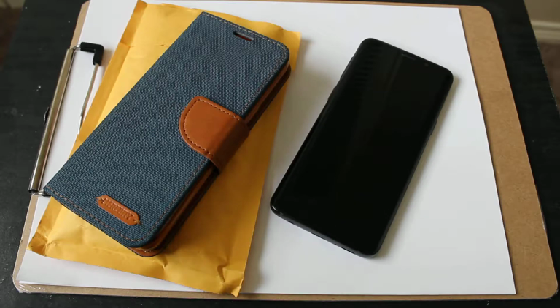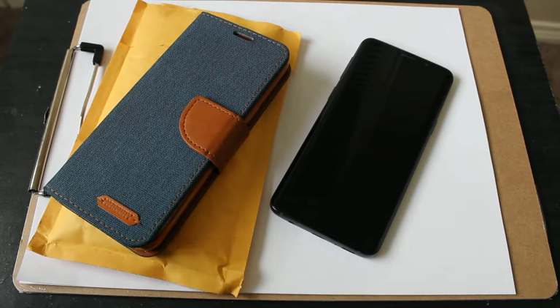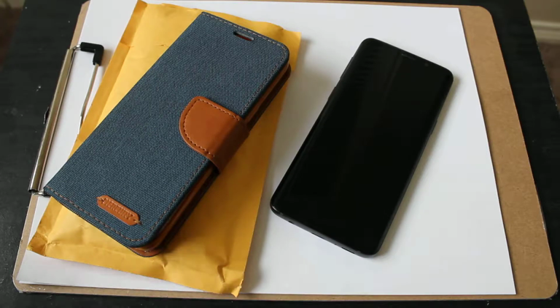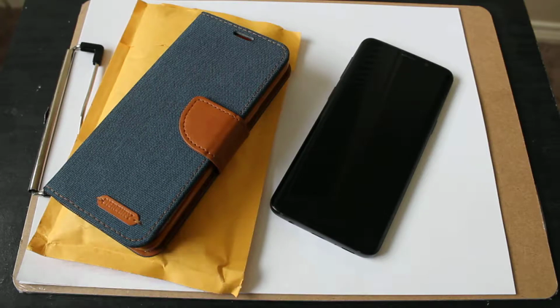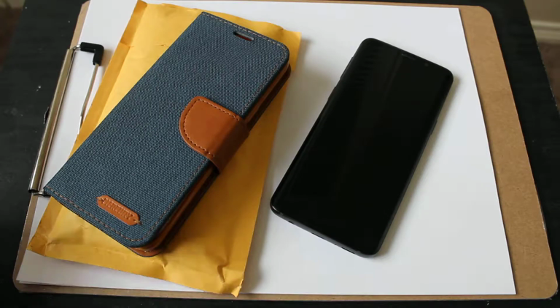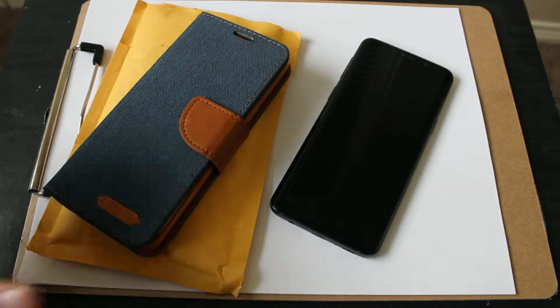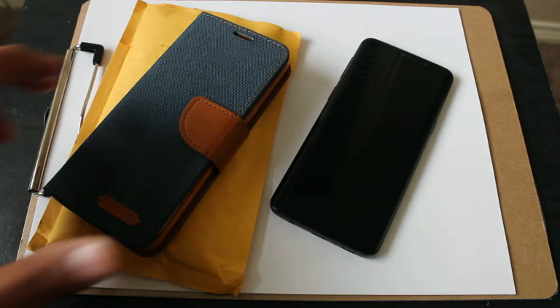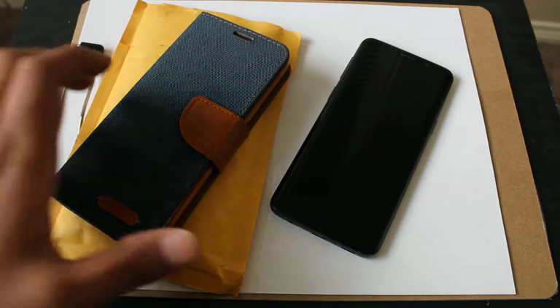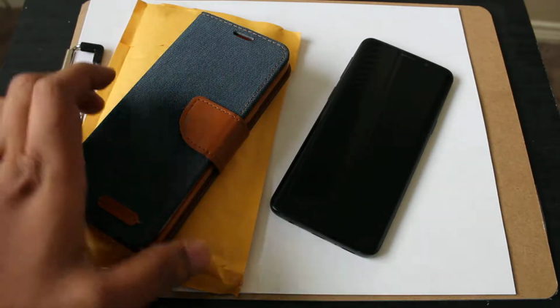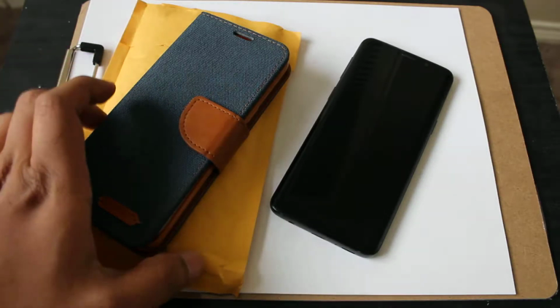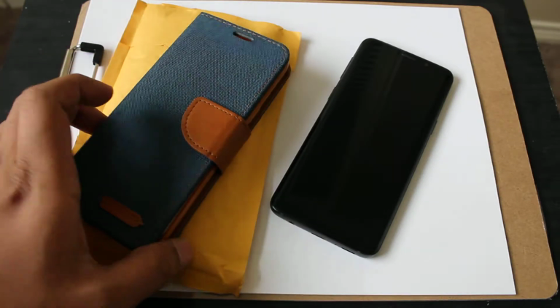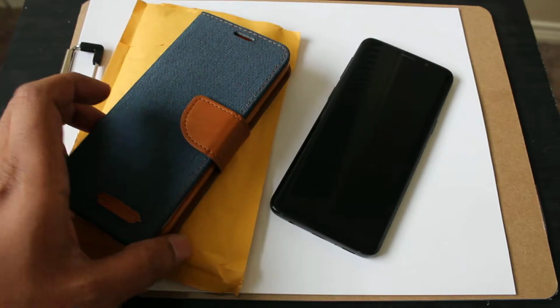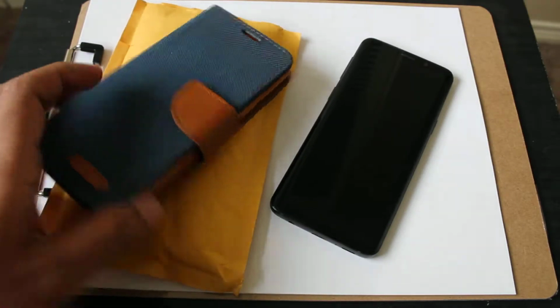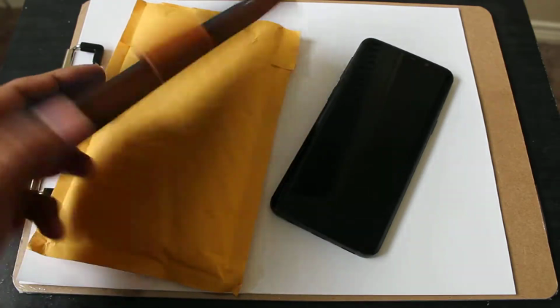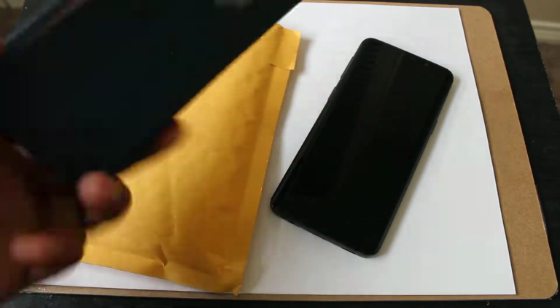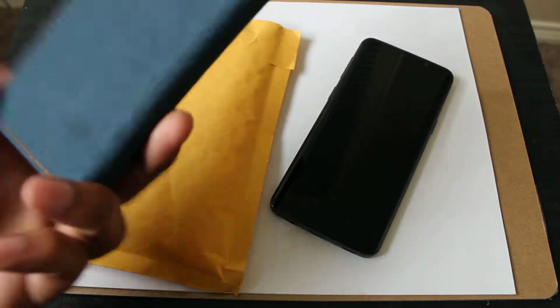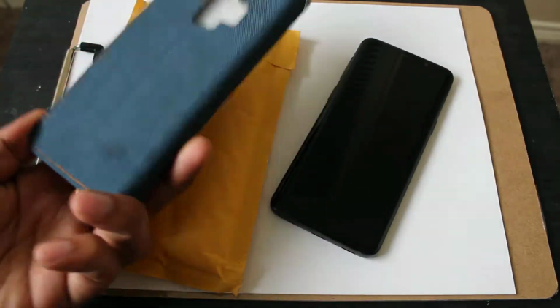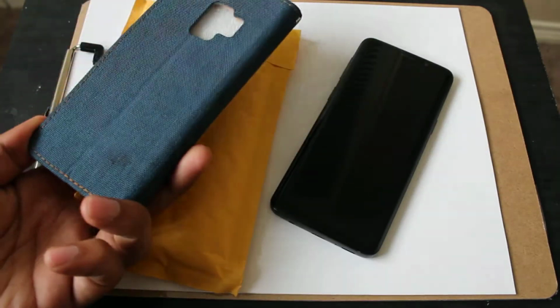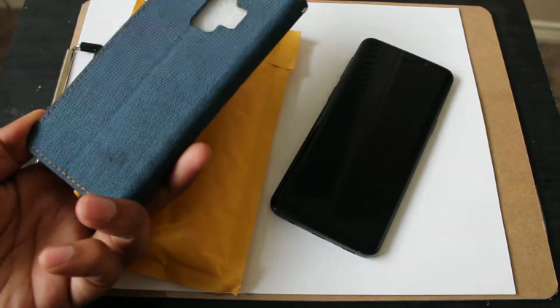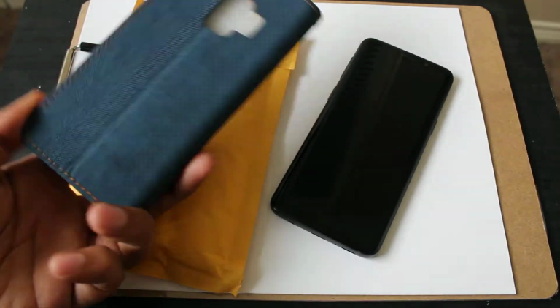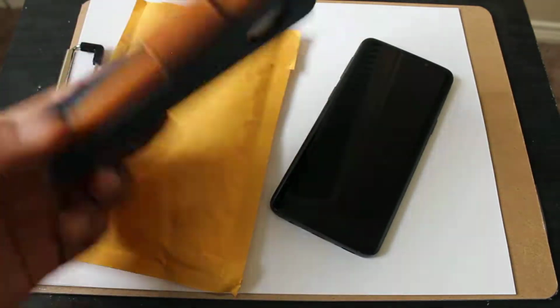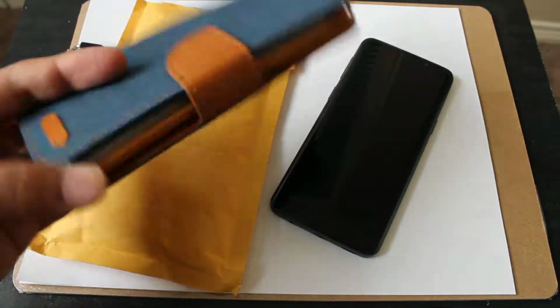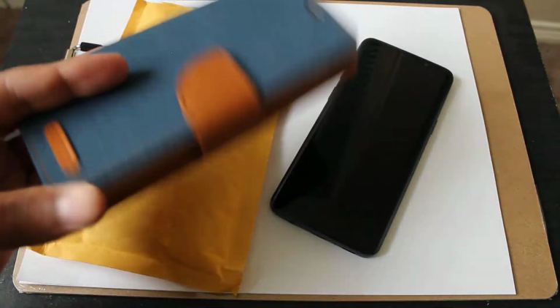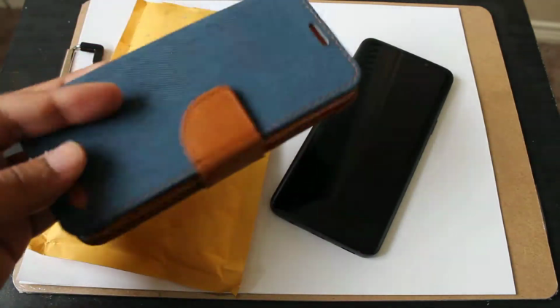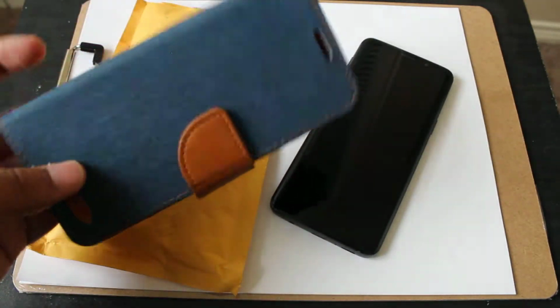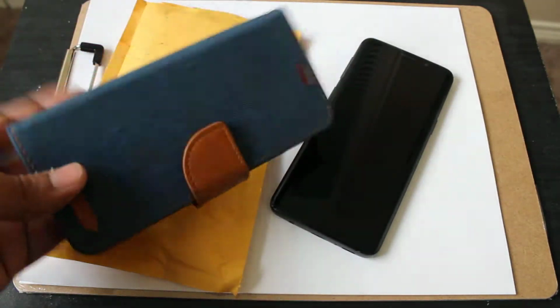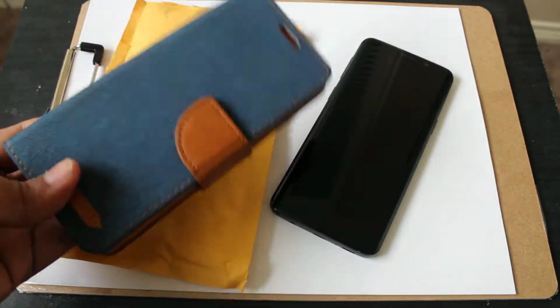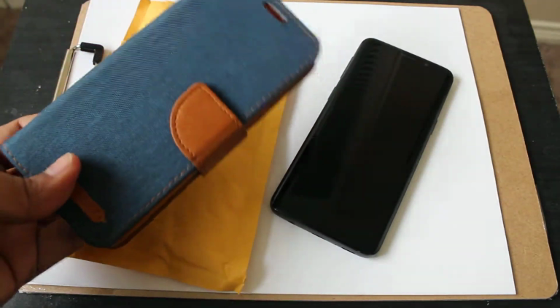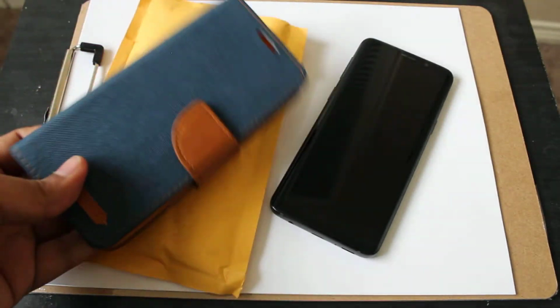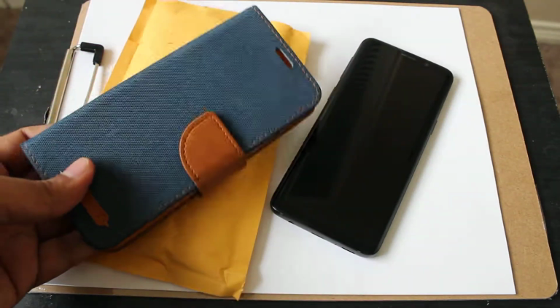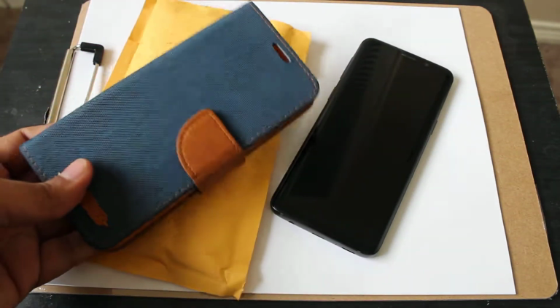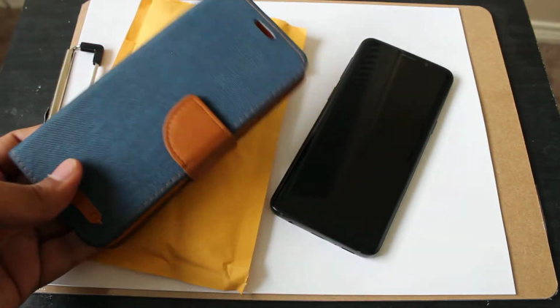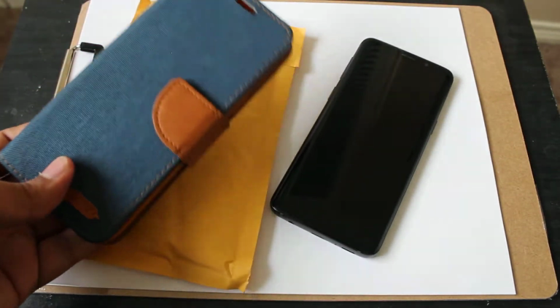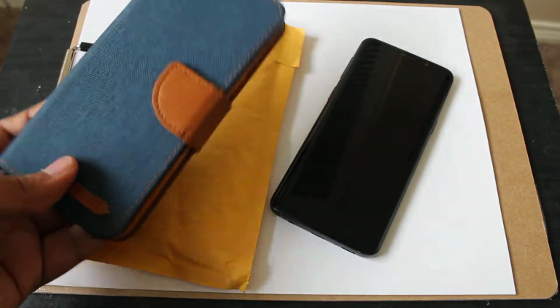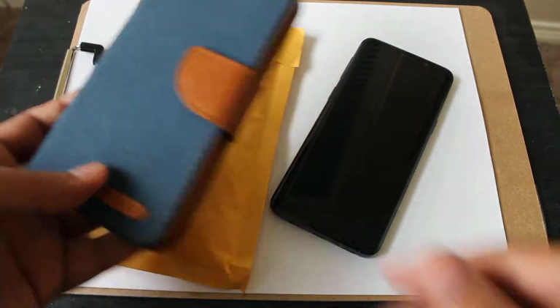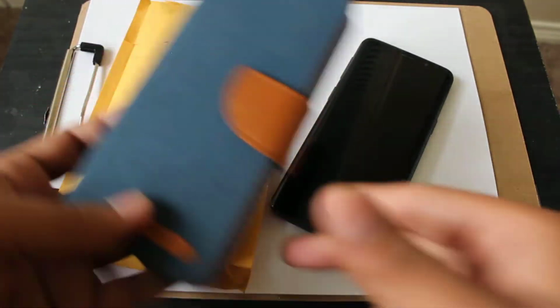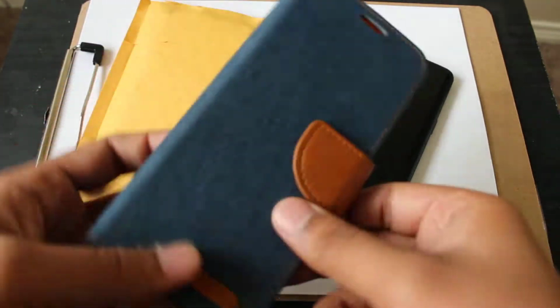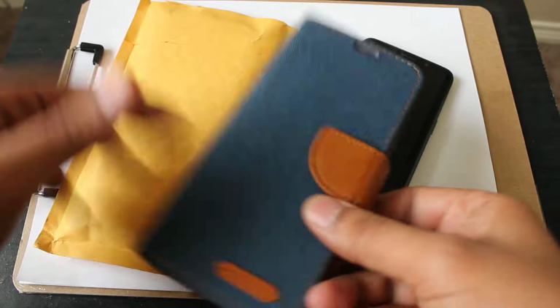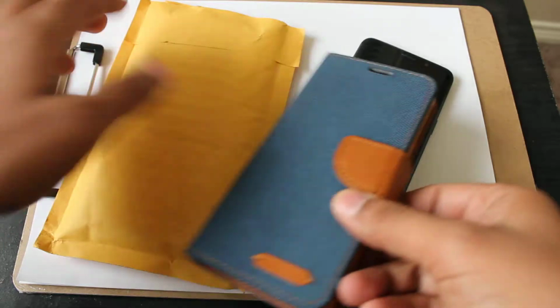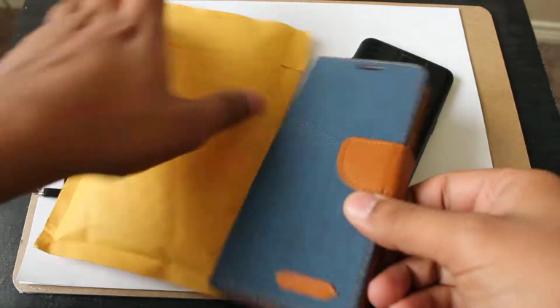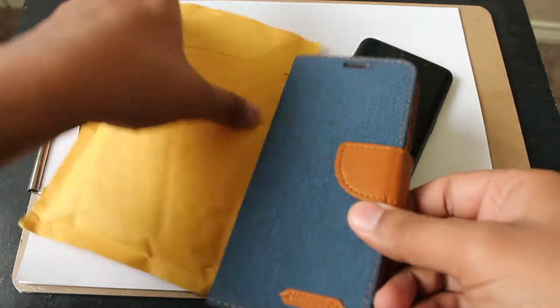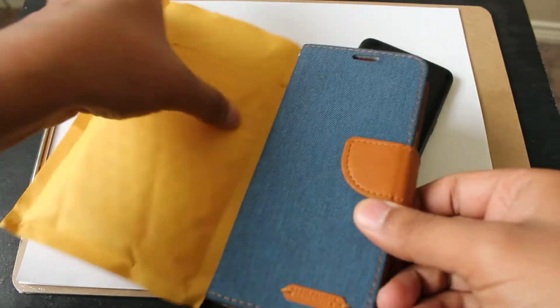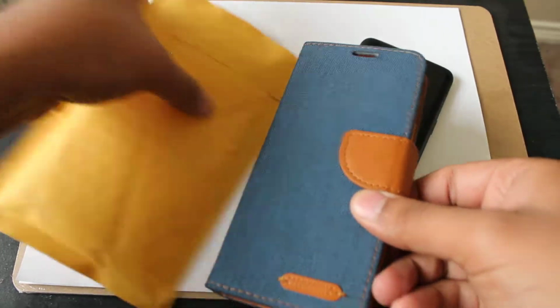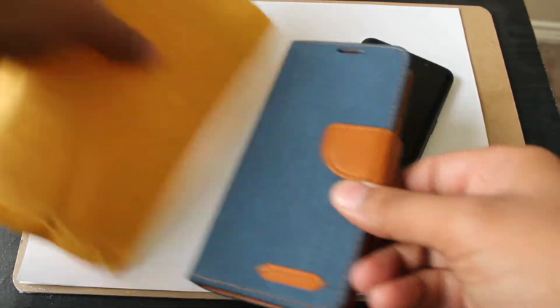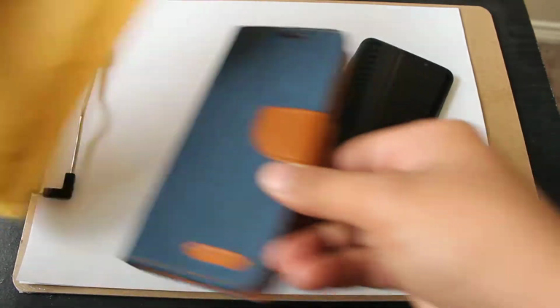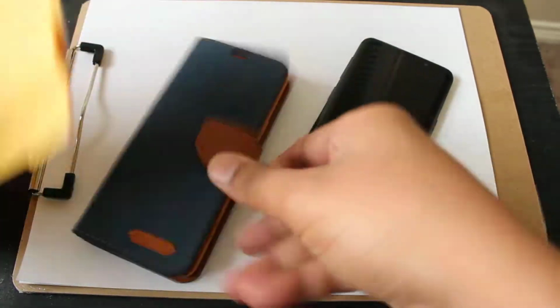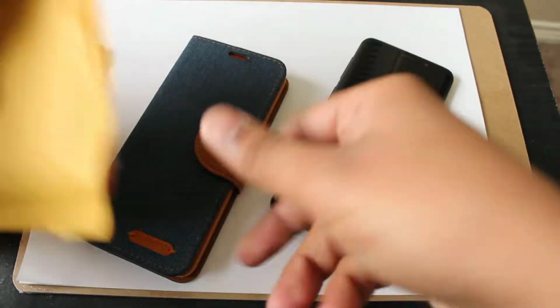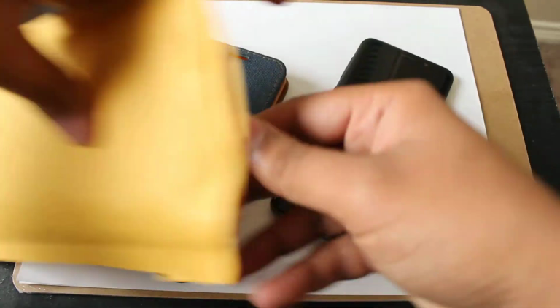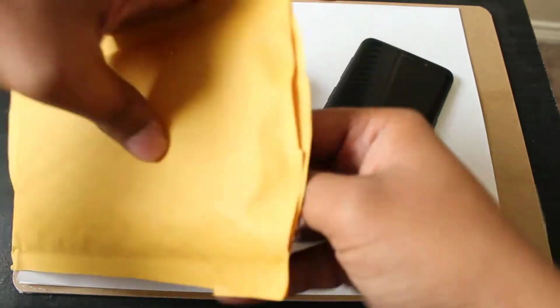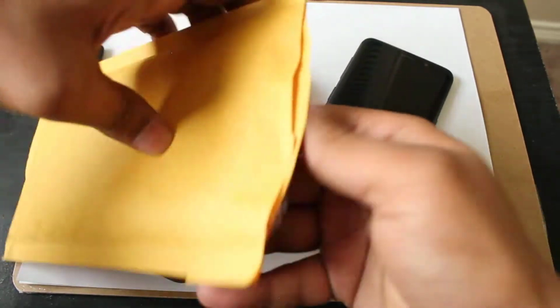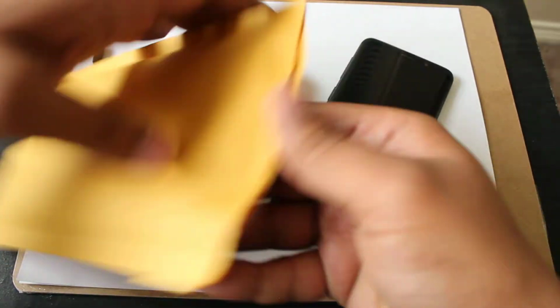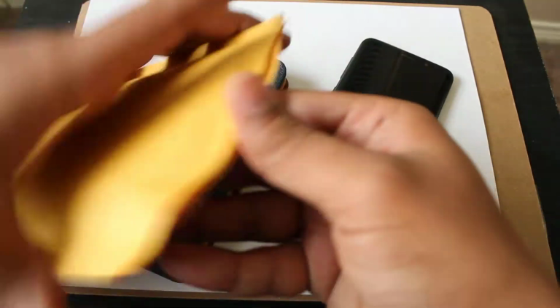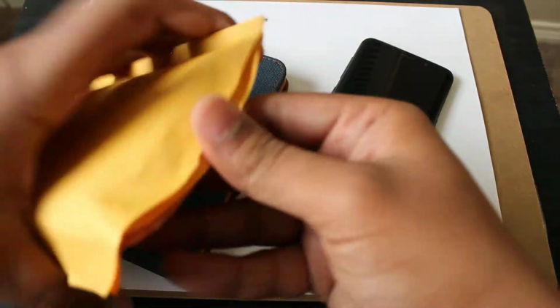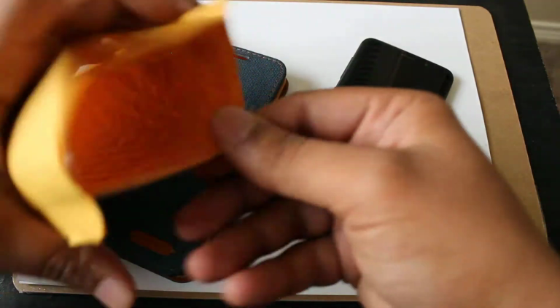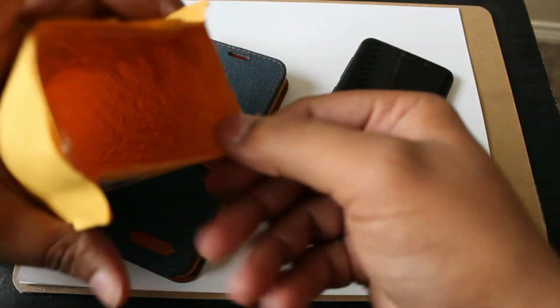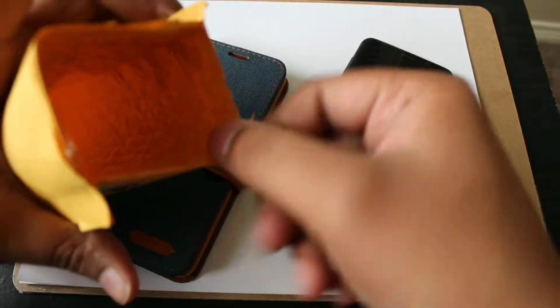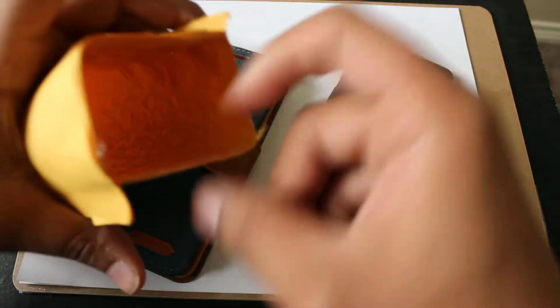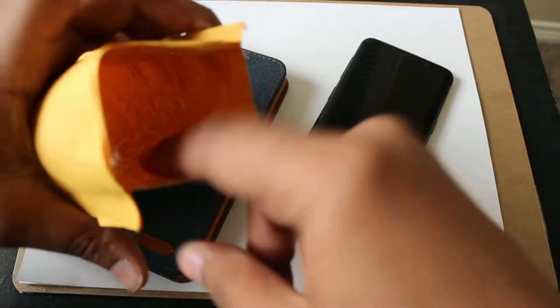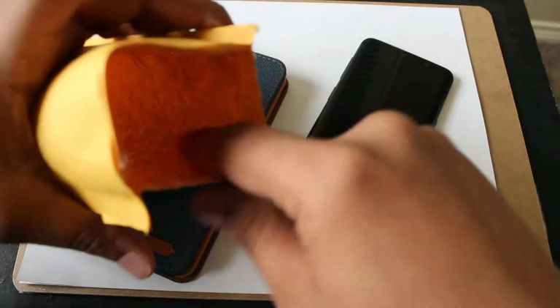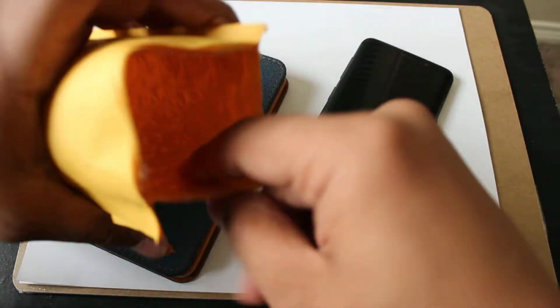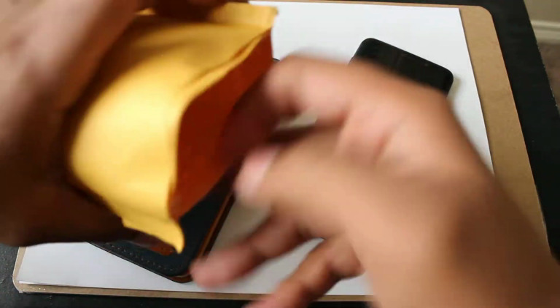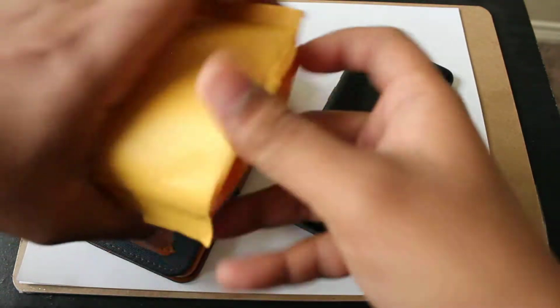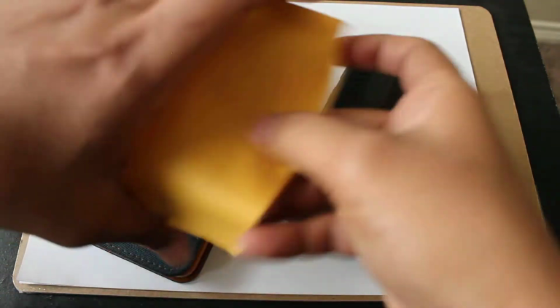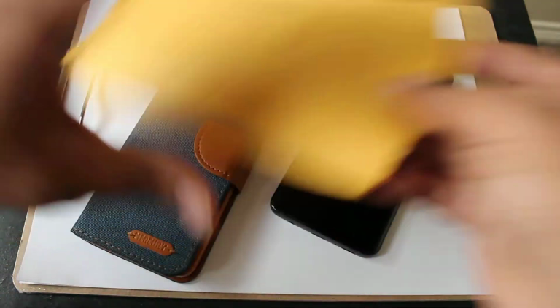I'm going to review this canvas case for Galaxy S9. It came in this — you can see this bubble wrap here.